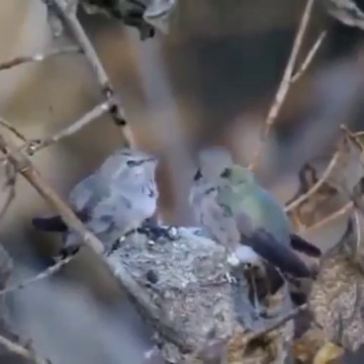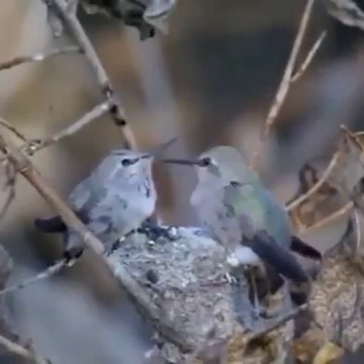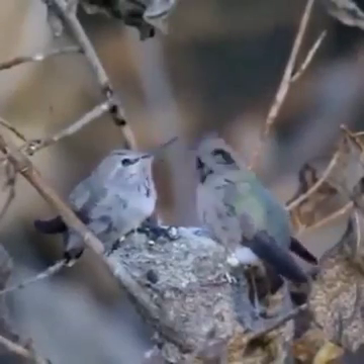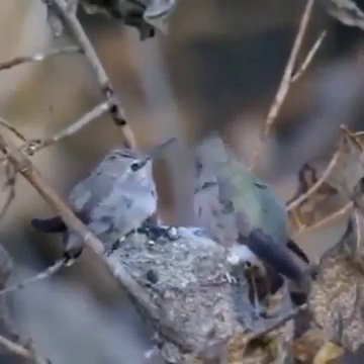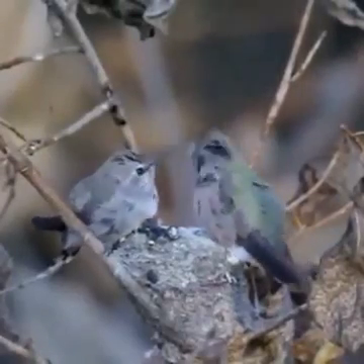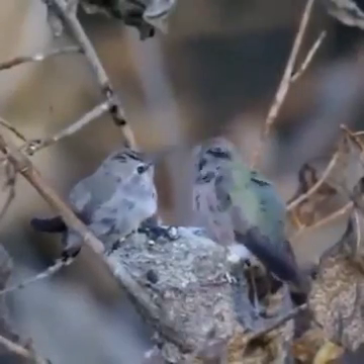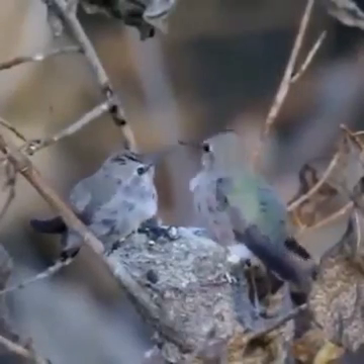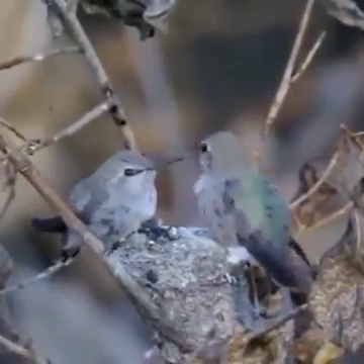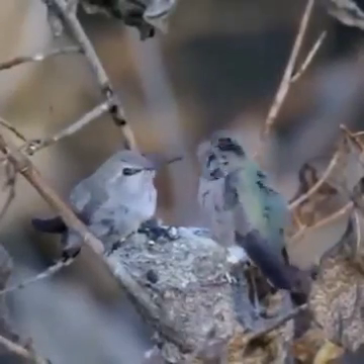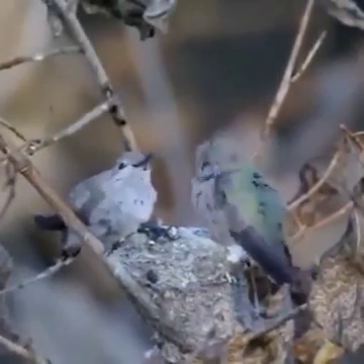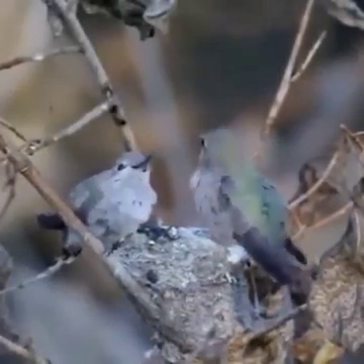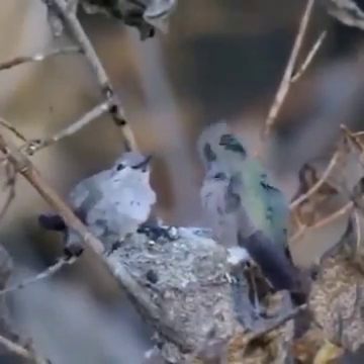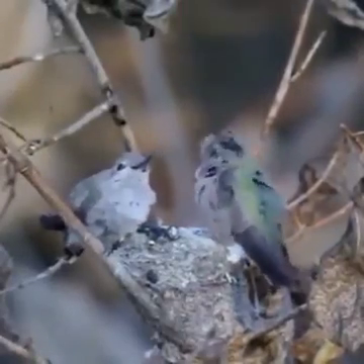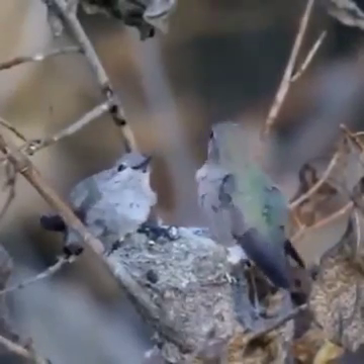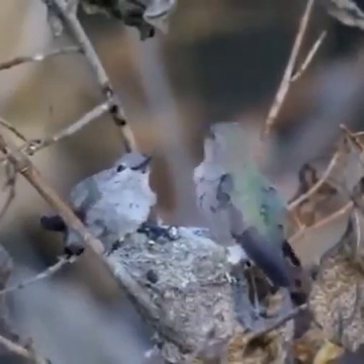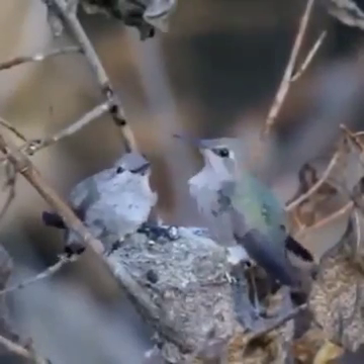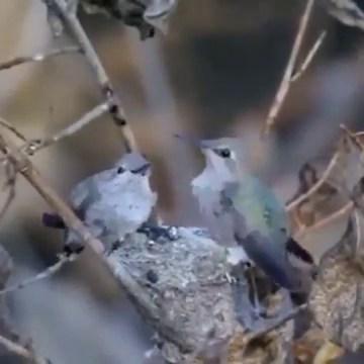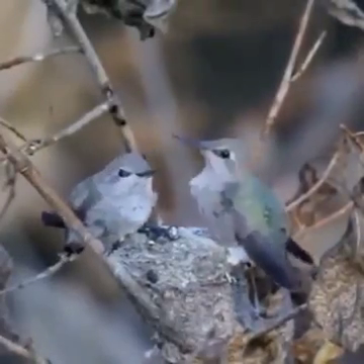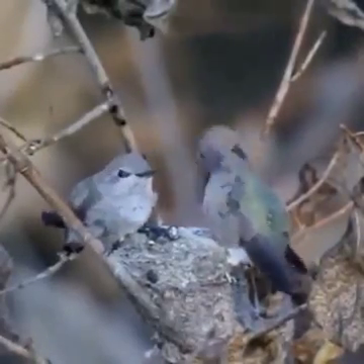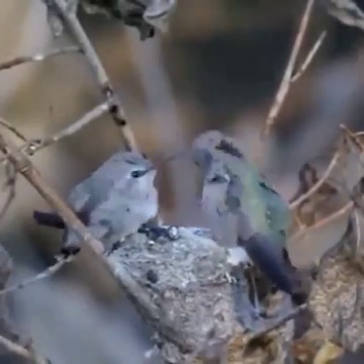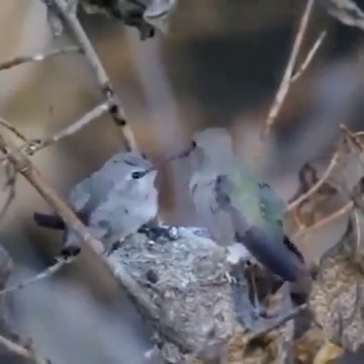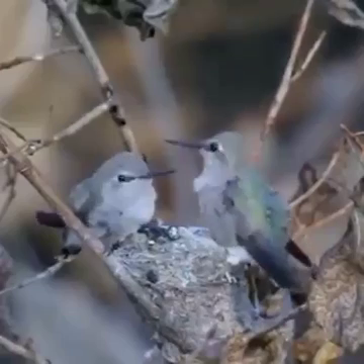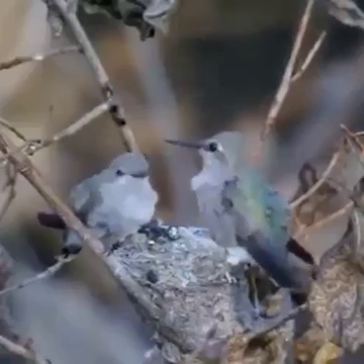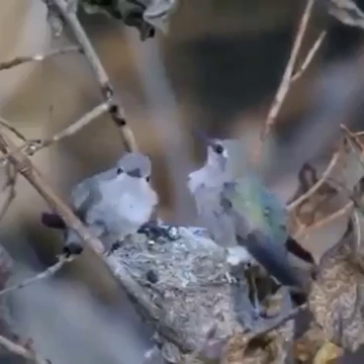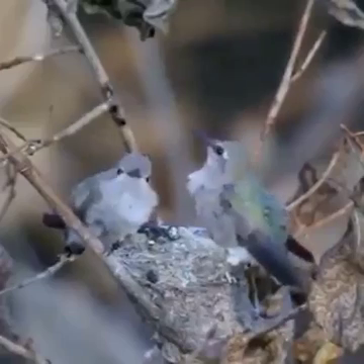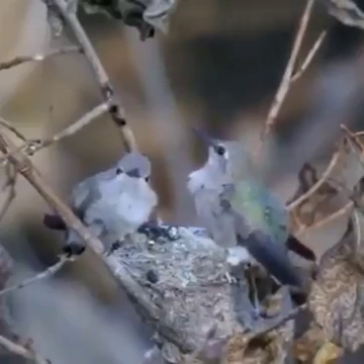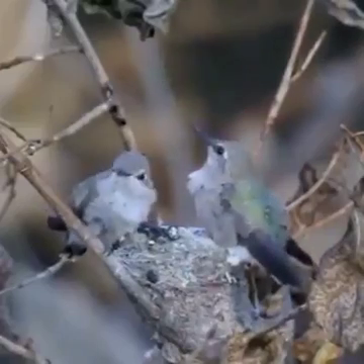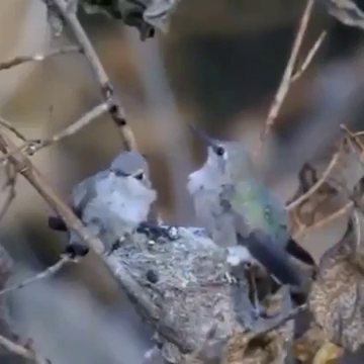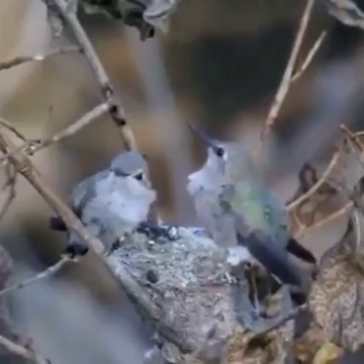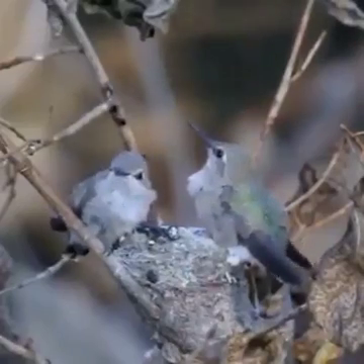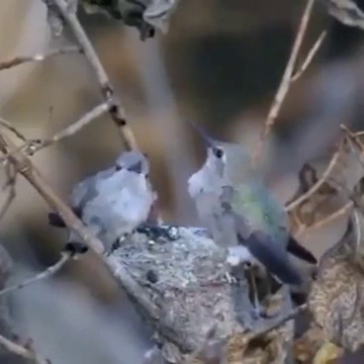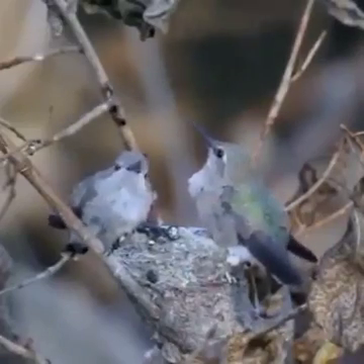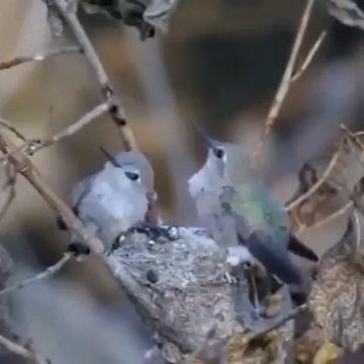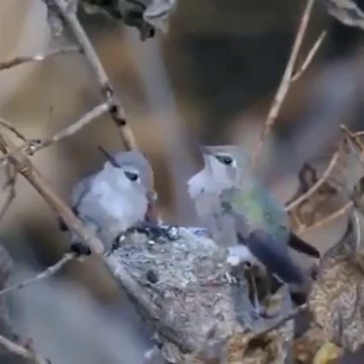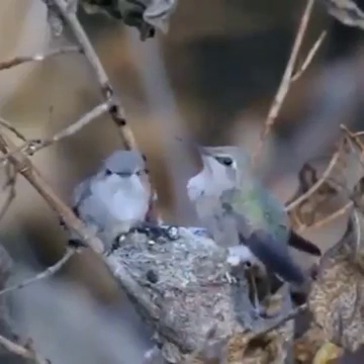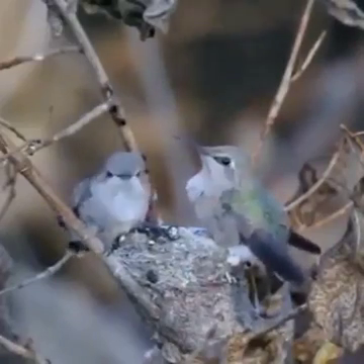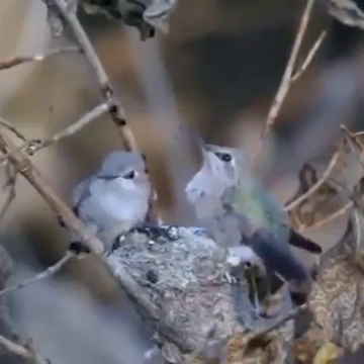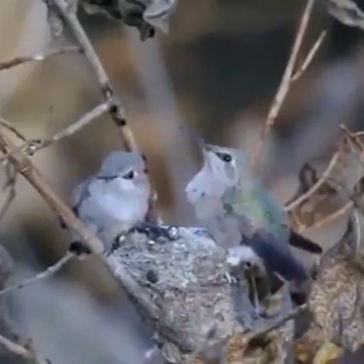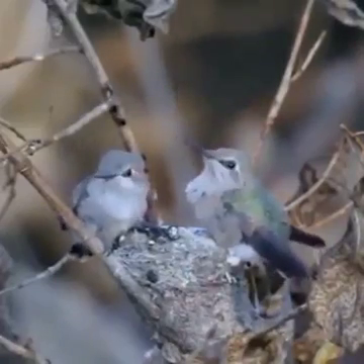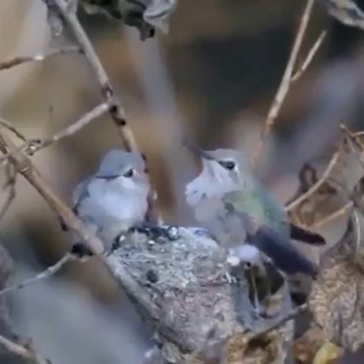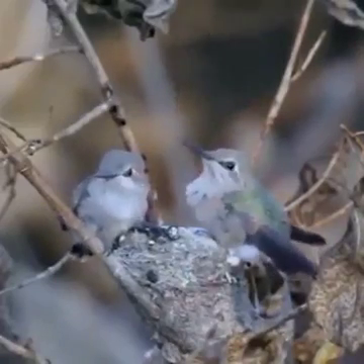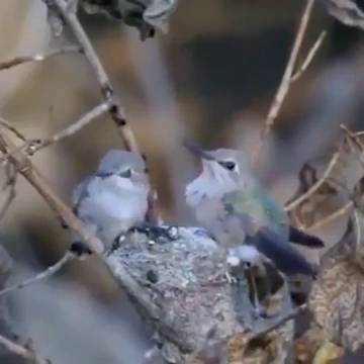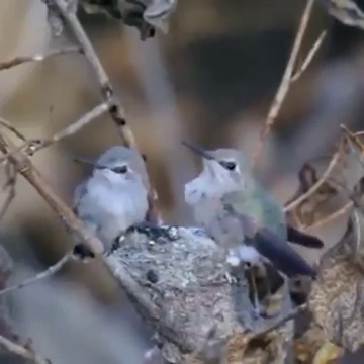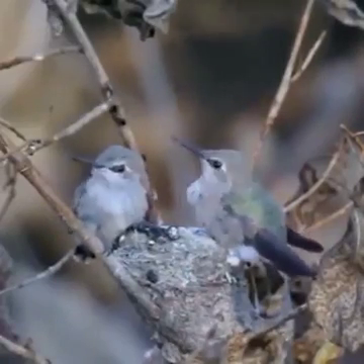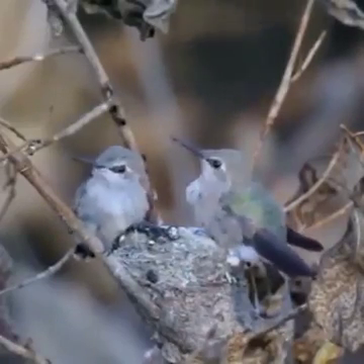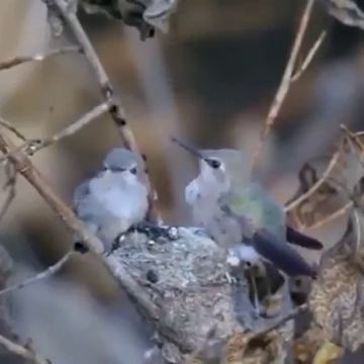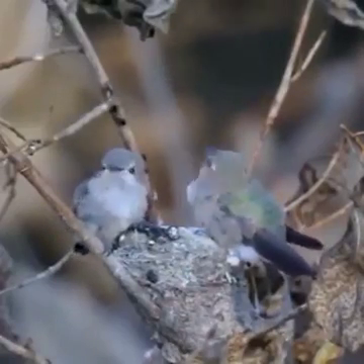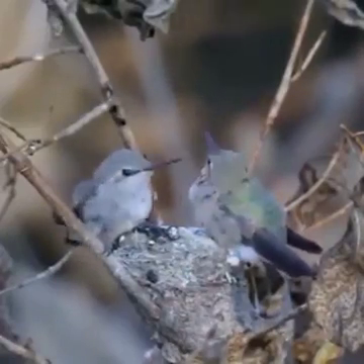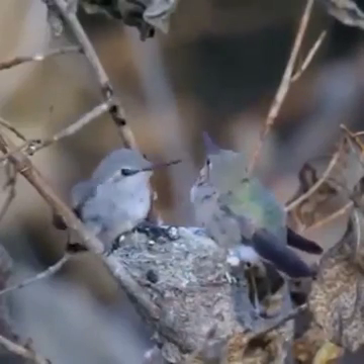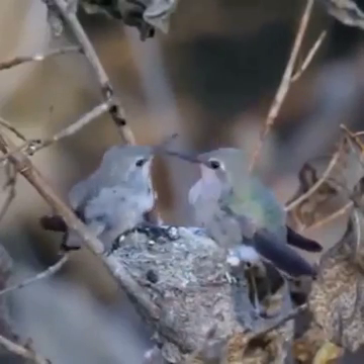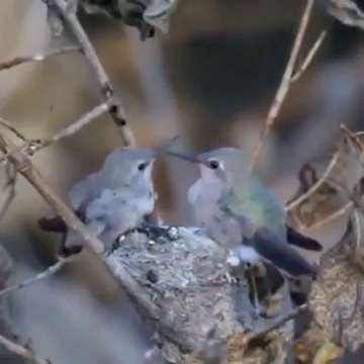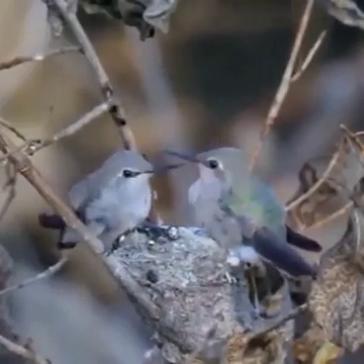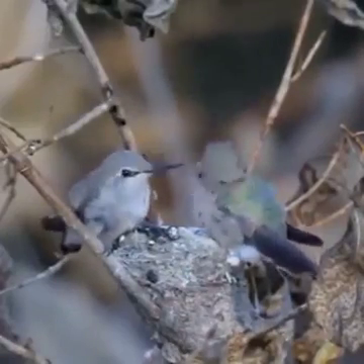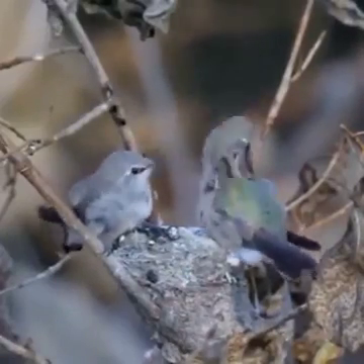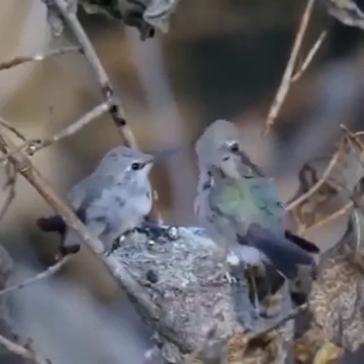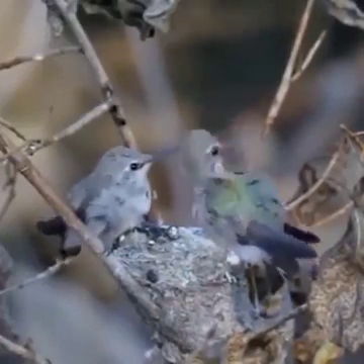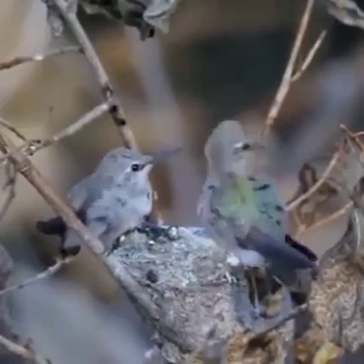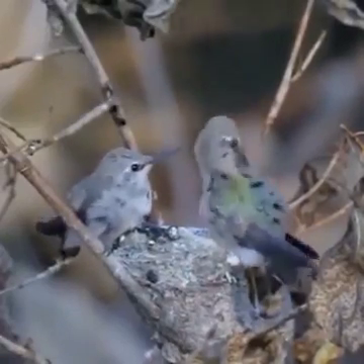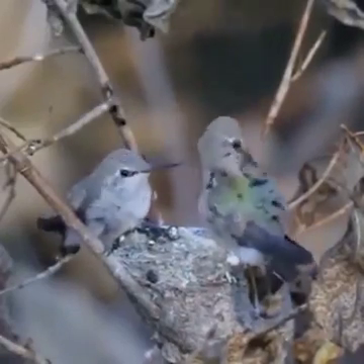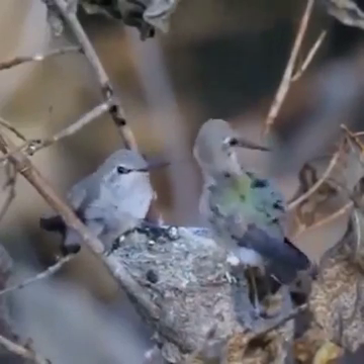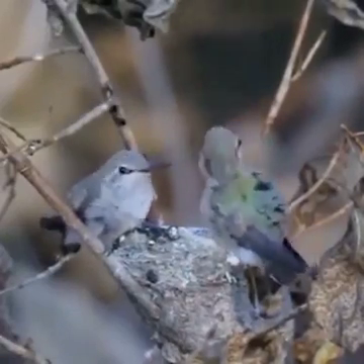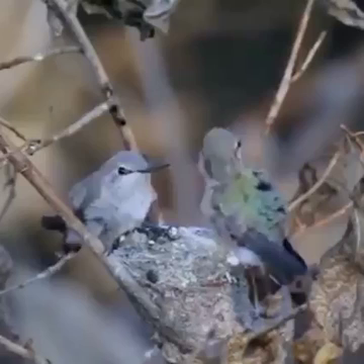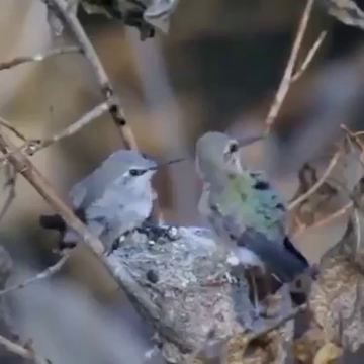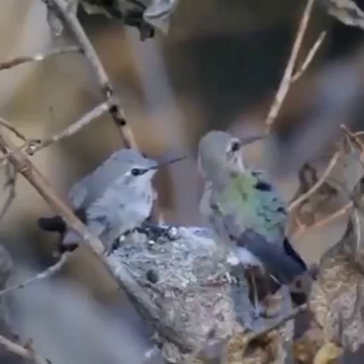Baby hummingbirds need a high-protein diet of insects to fuel fast growth and development.